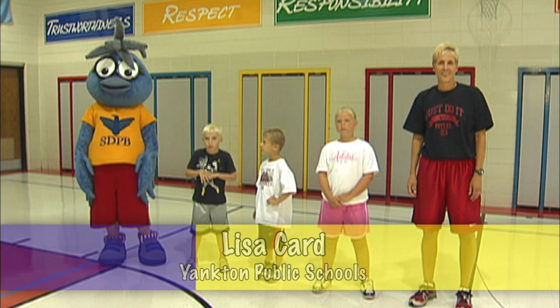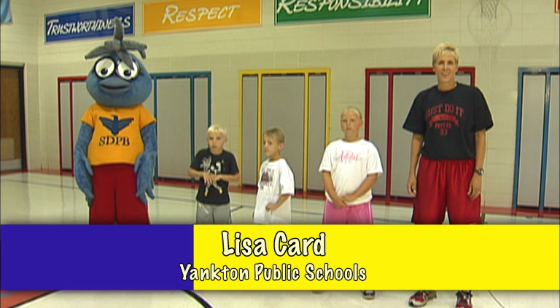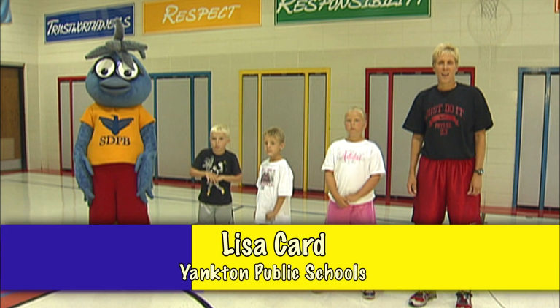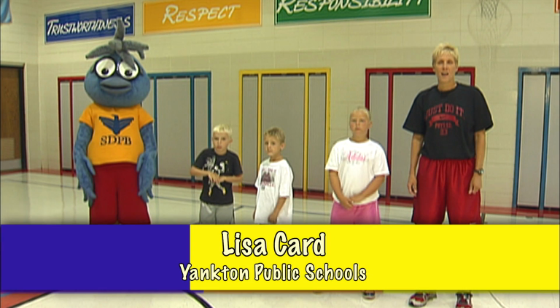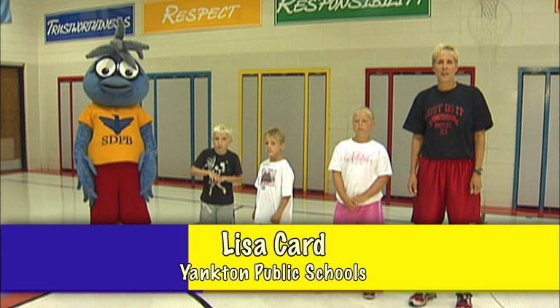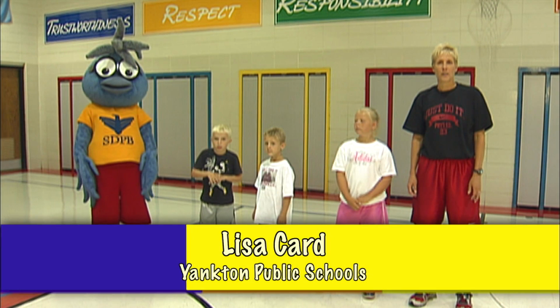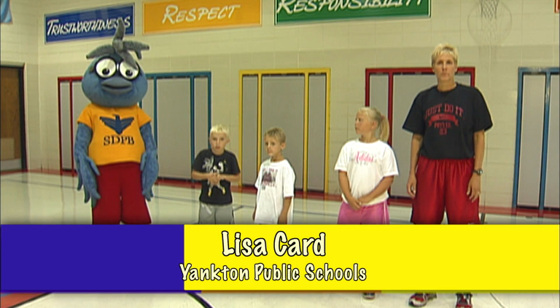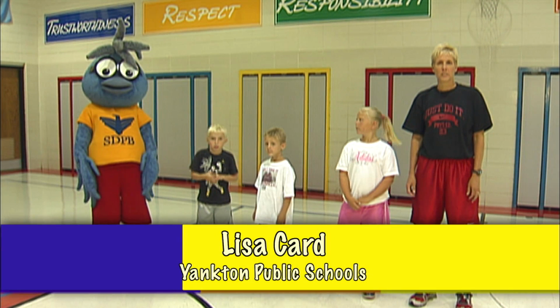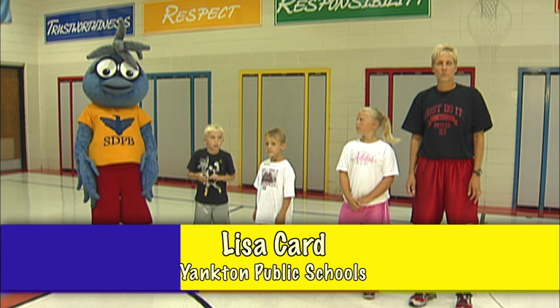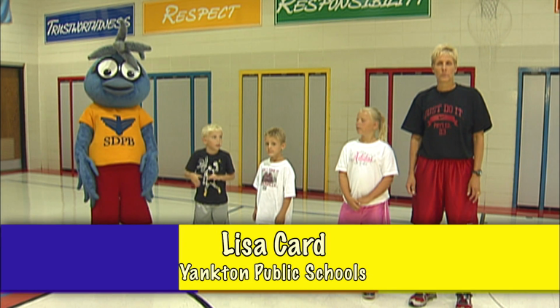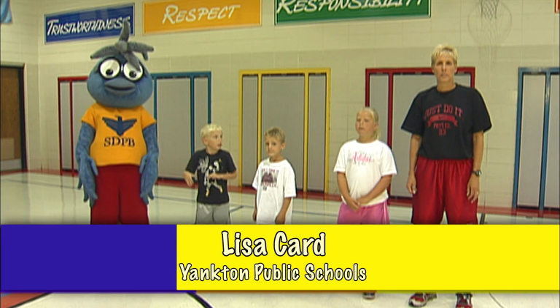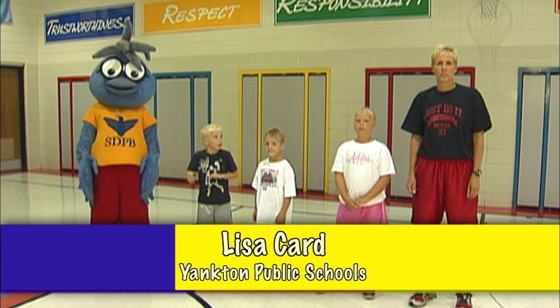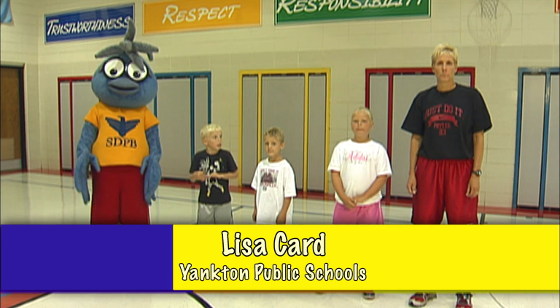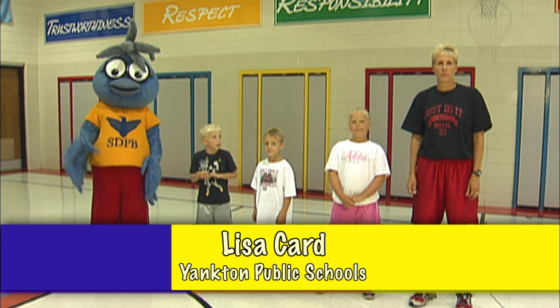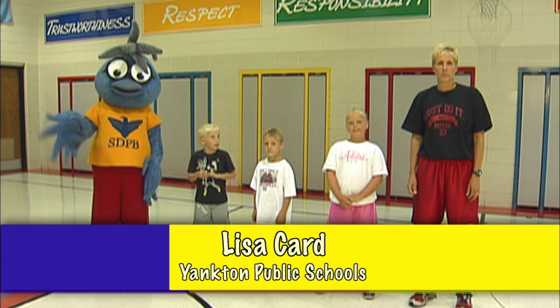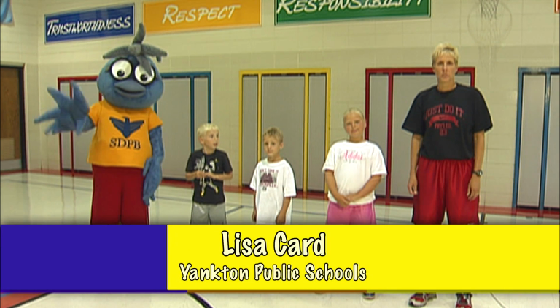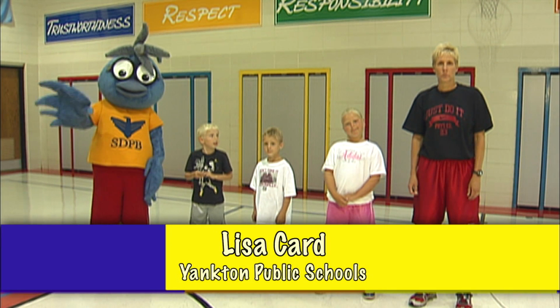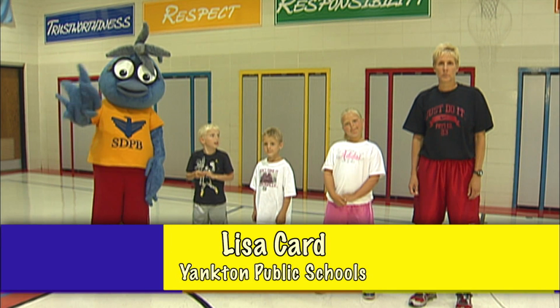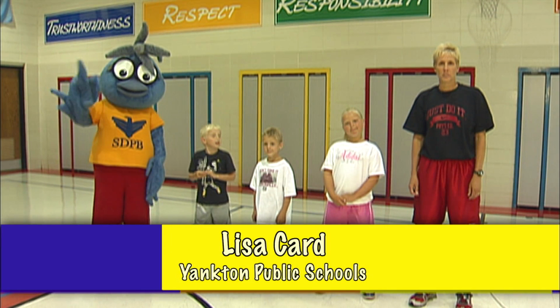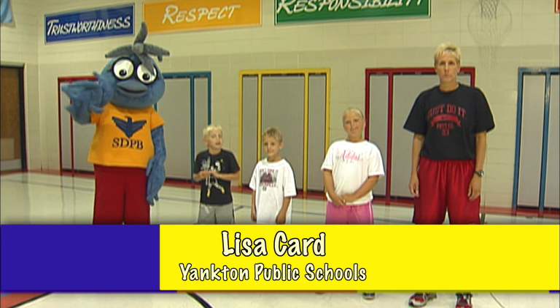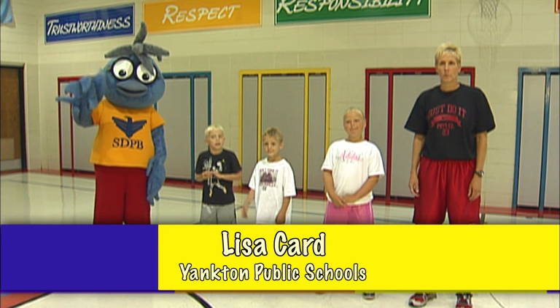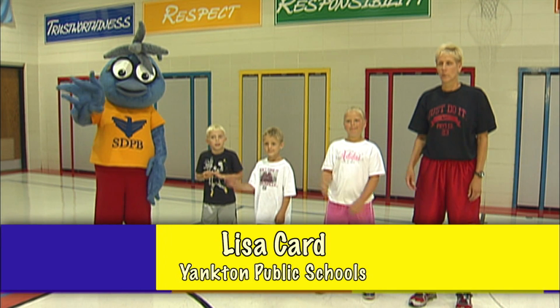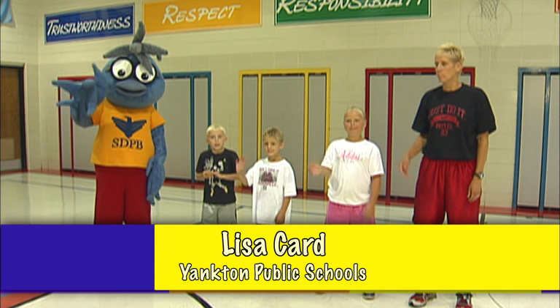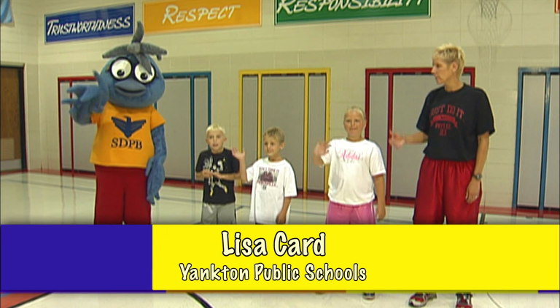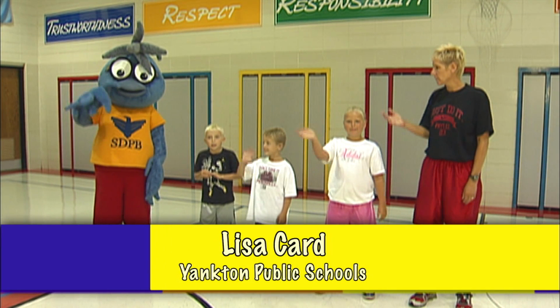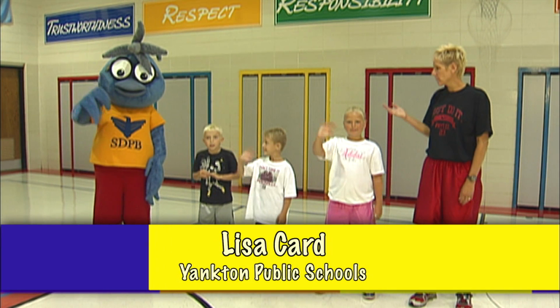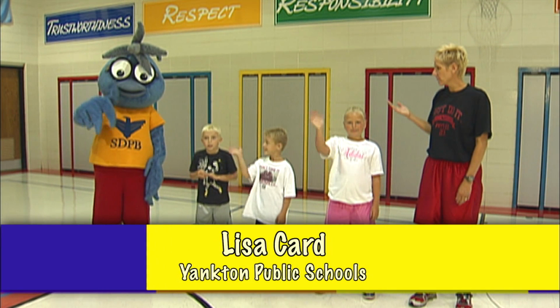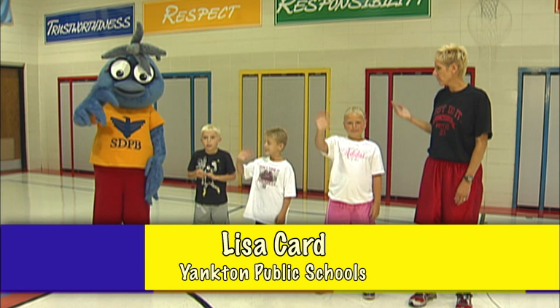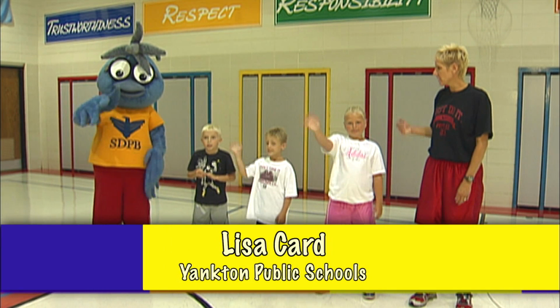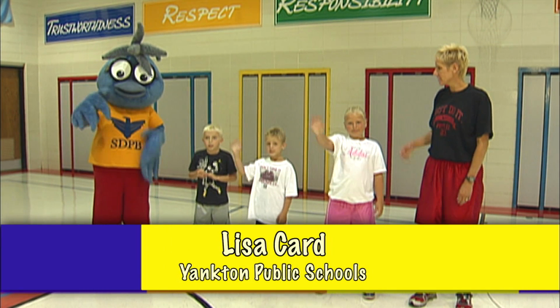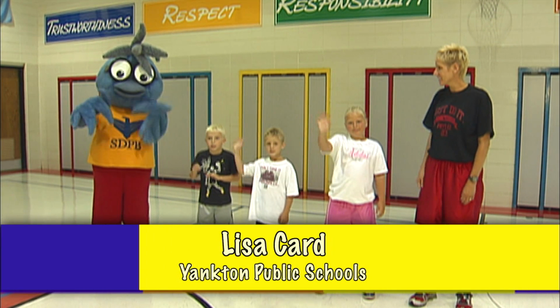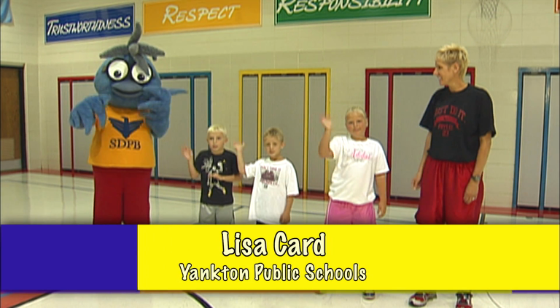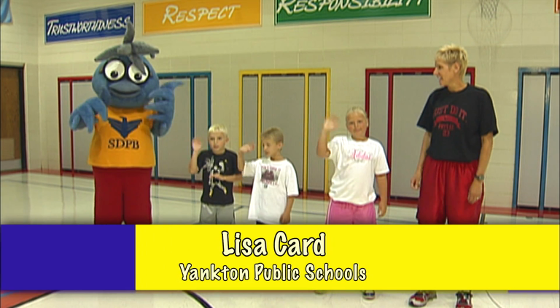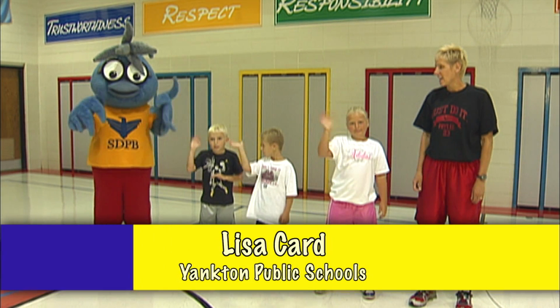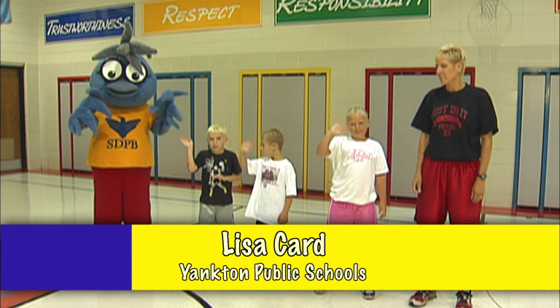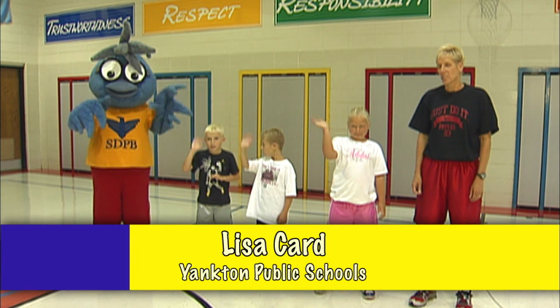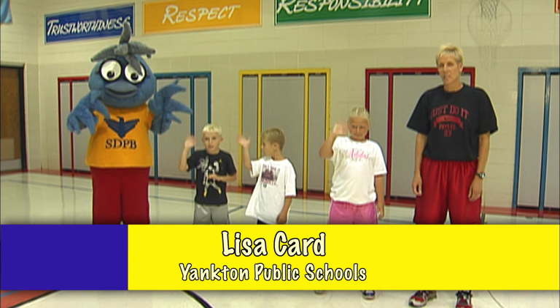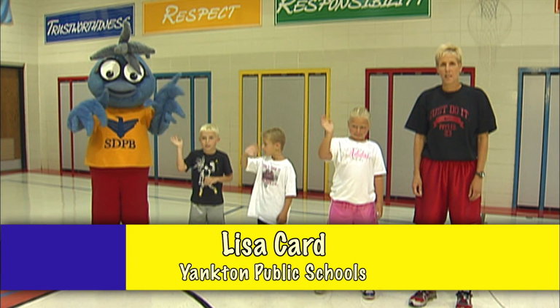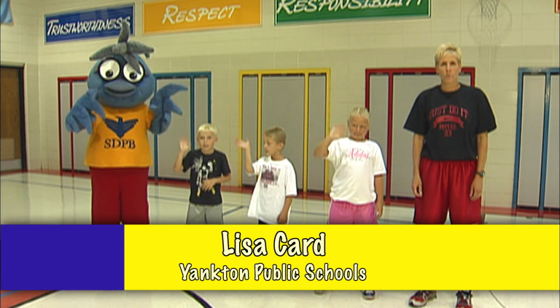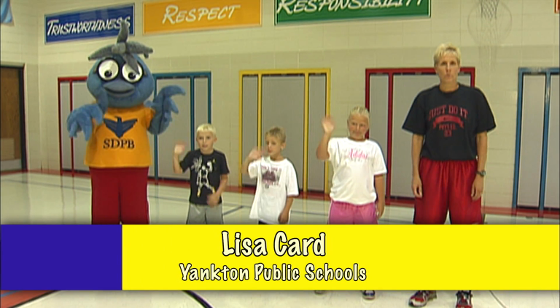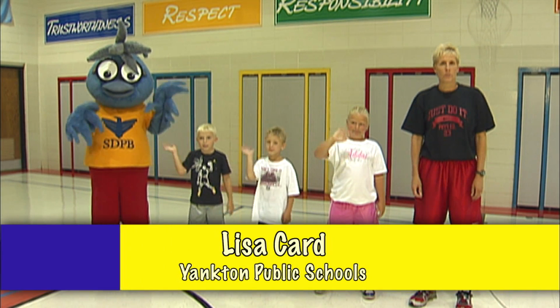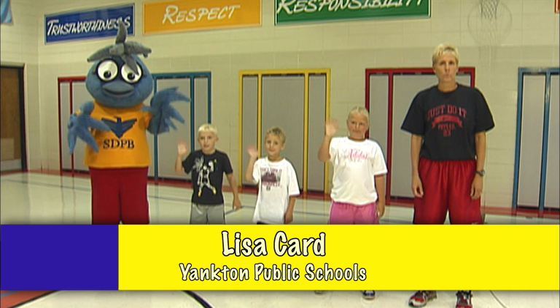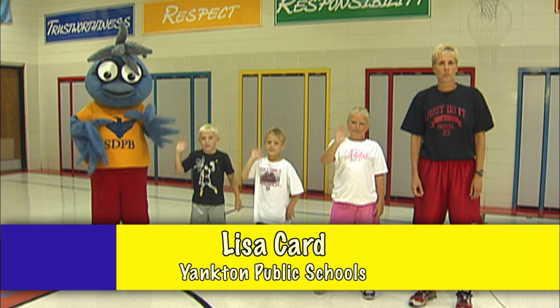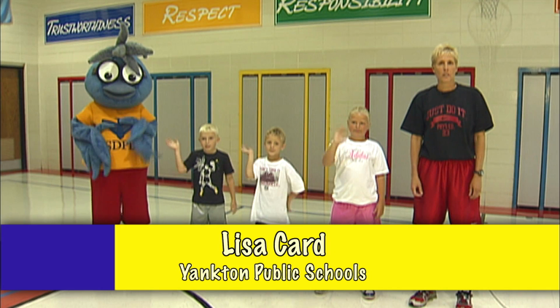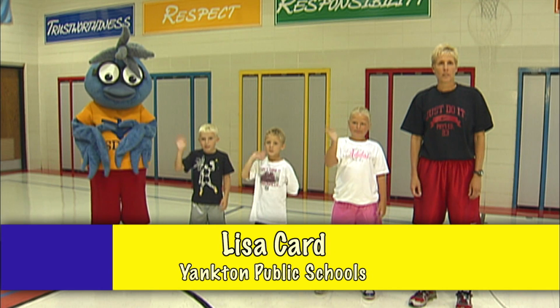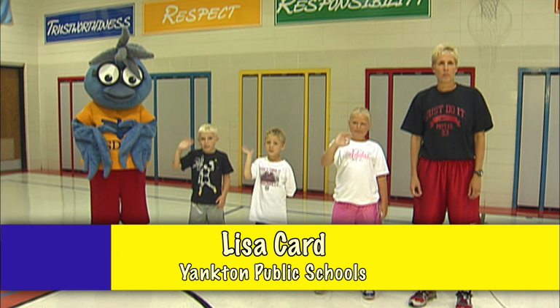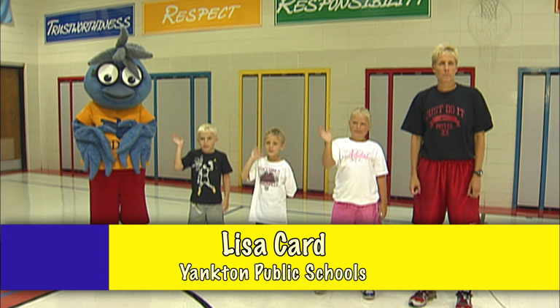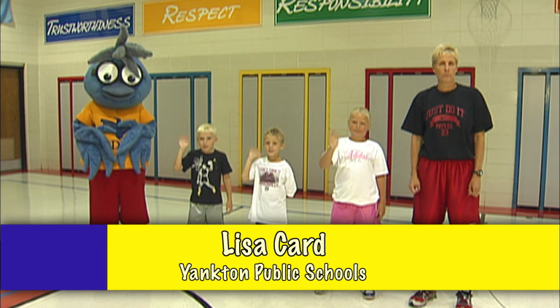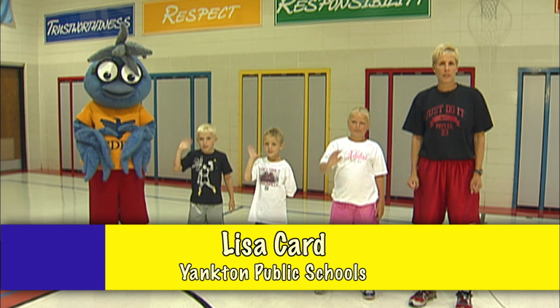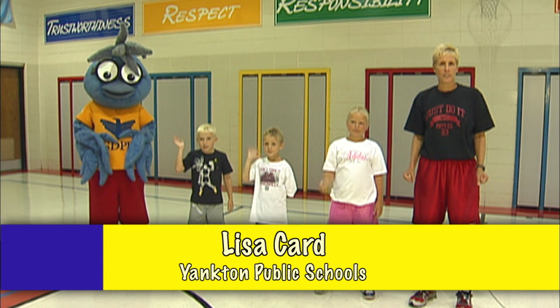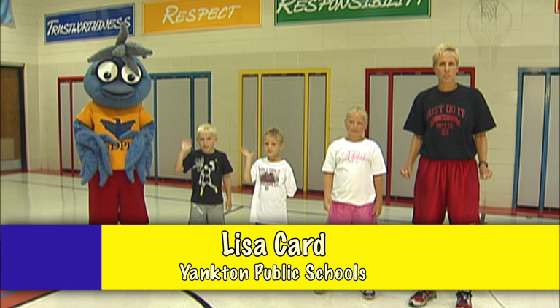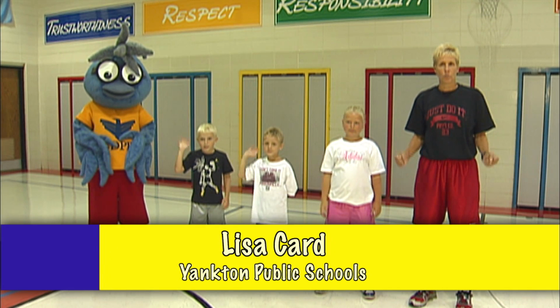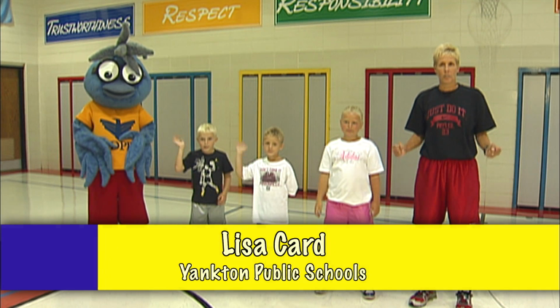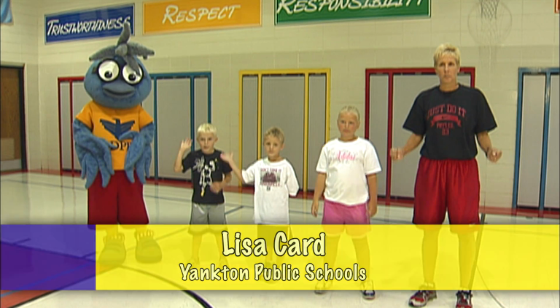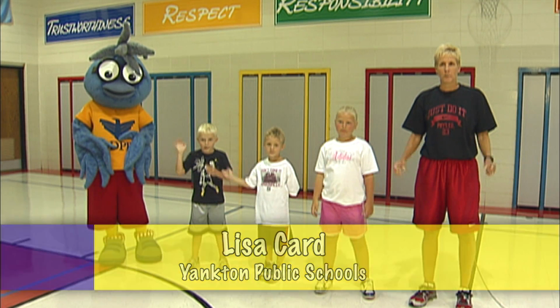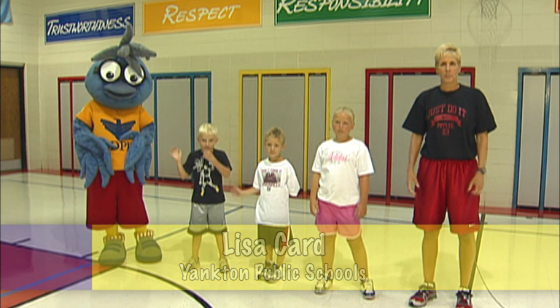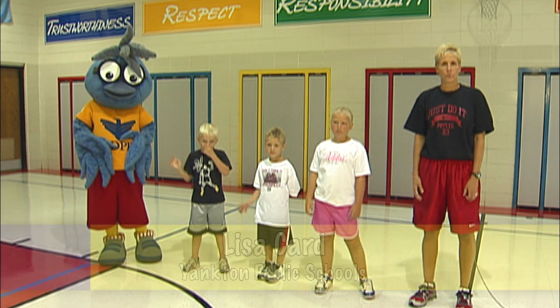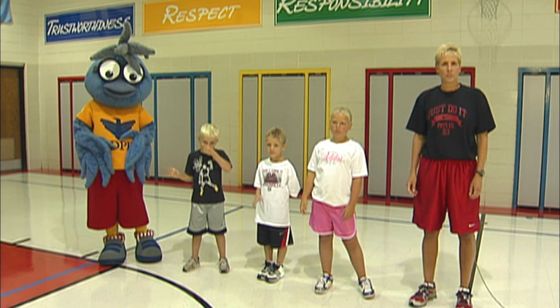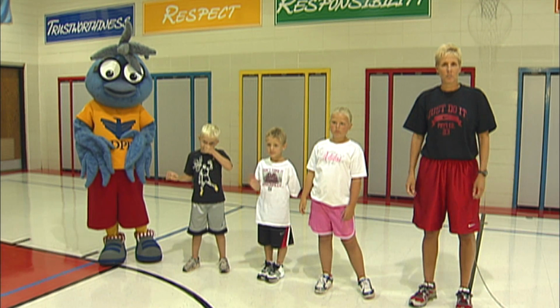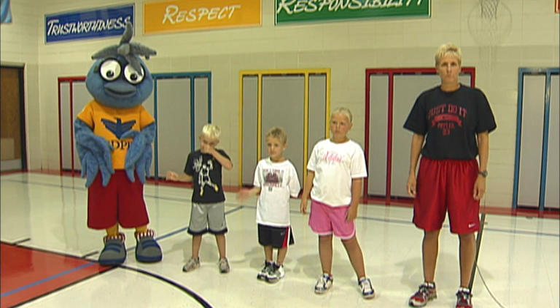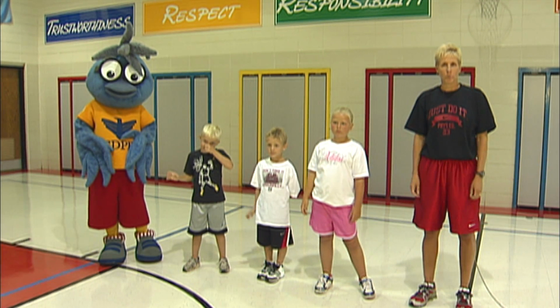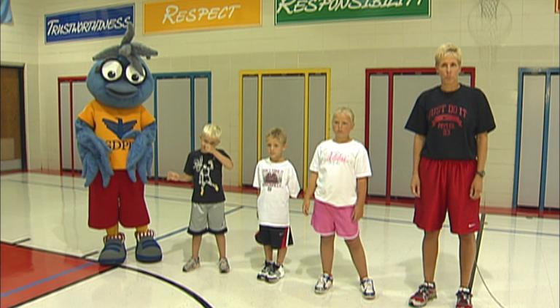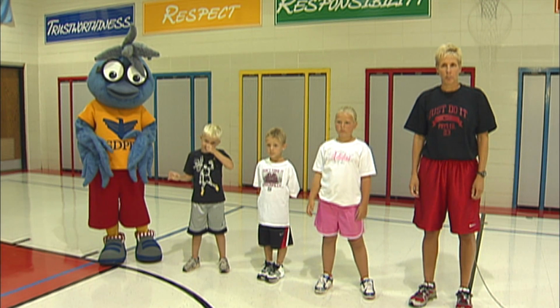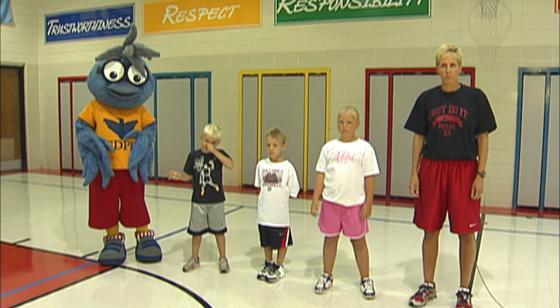Hi, I'm Lisa with Yankton Public Schools and I'm here with Buddy and my friends. Today we're going to work on our upper body strength by doing some push-ups.